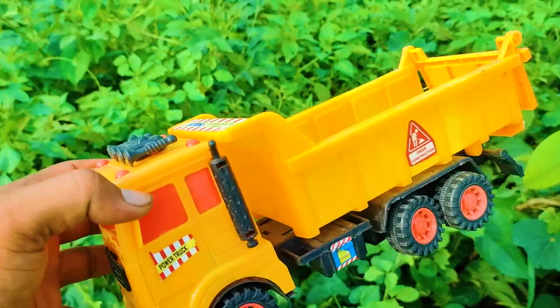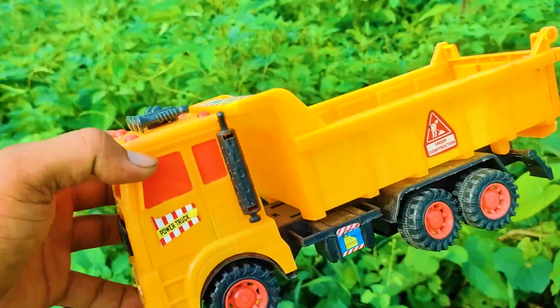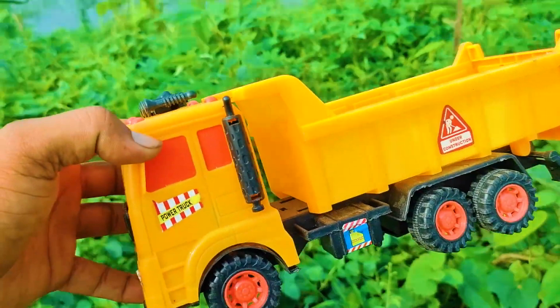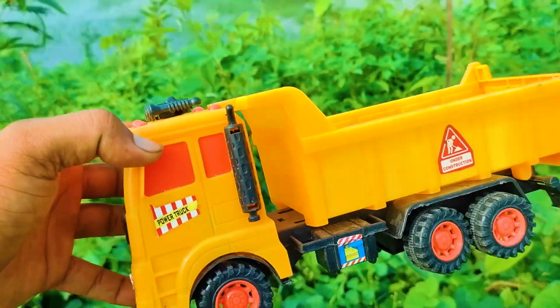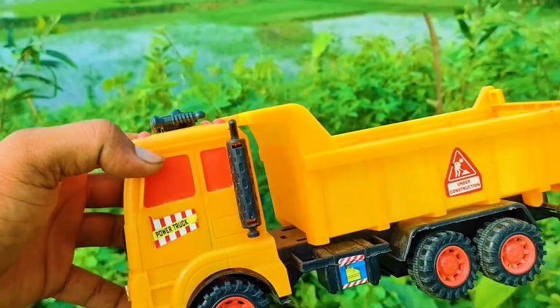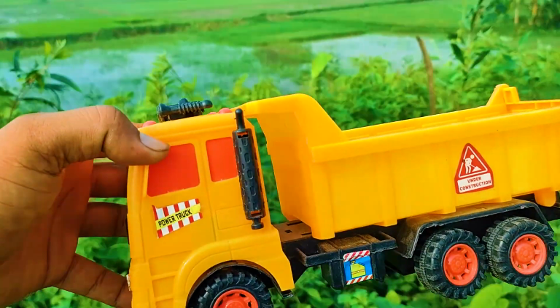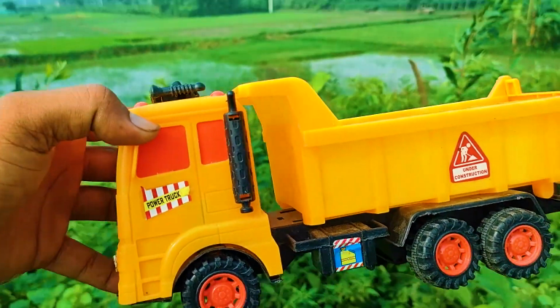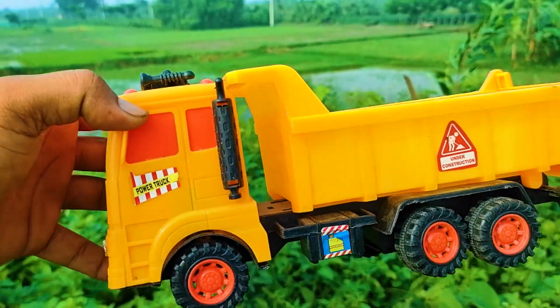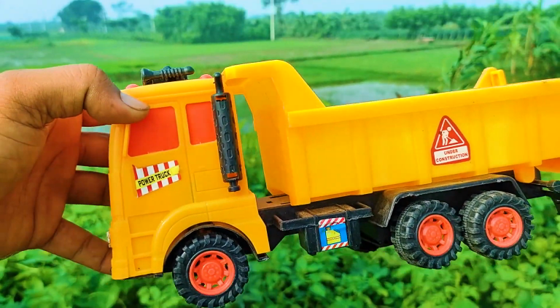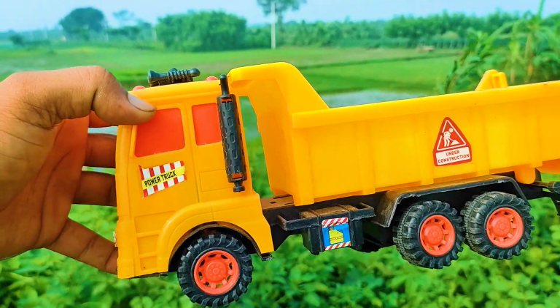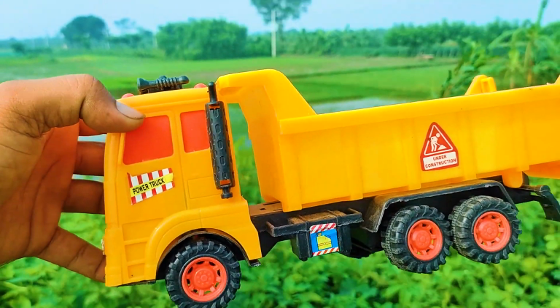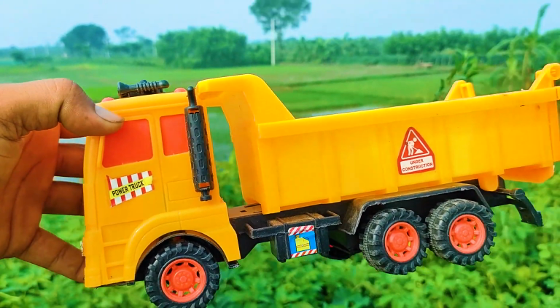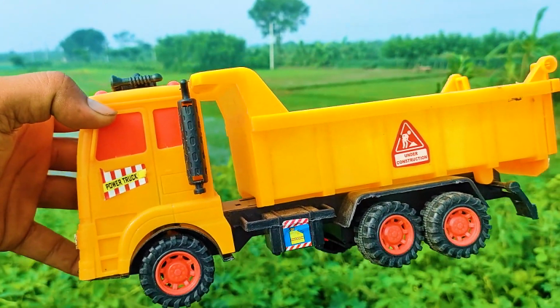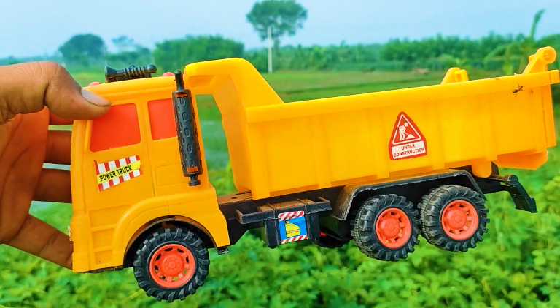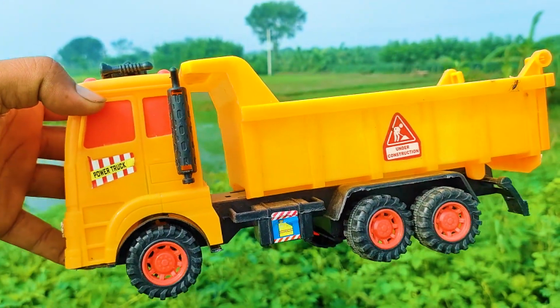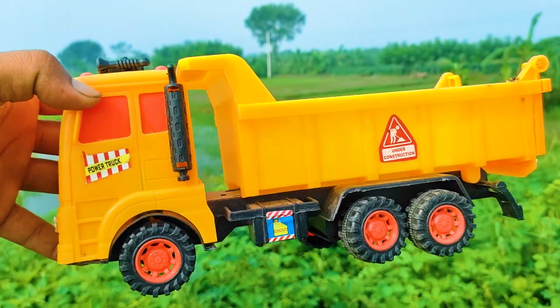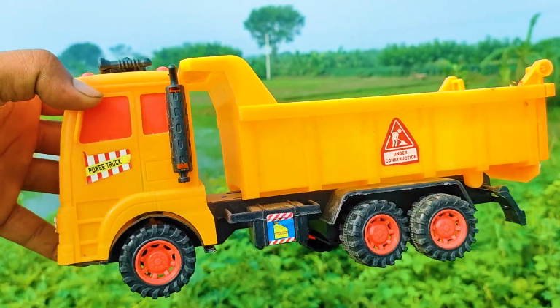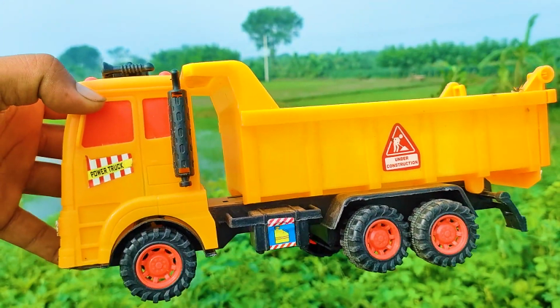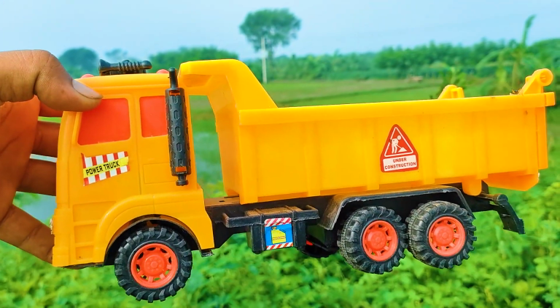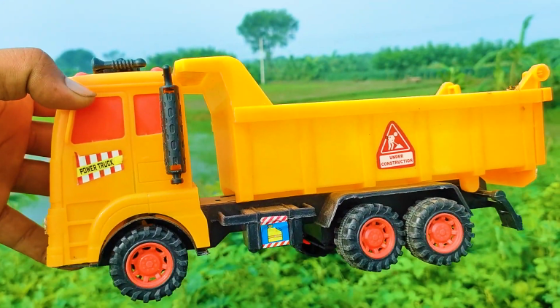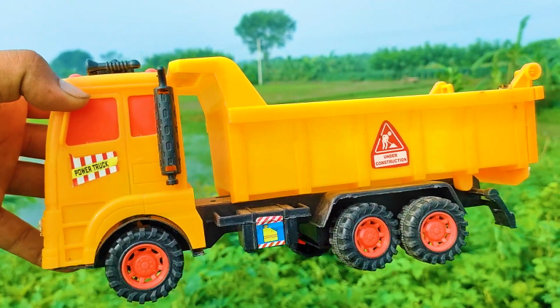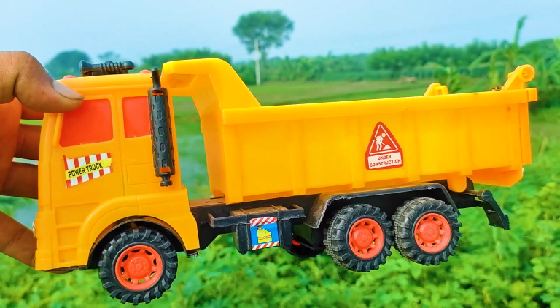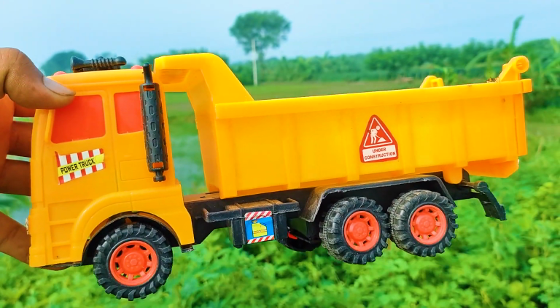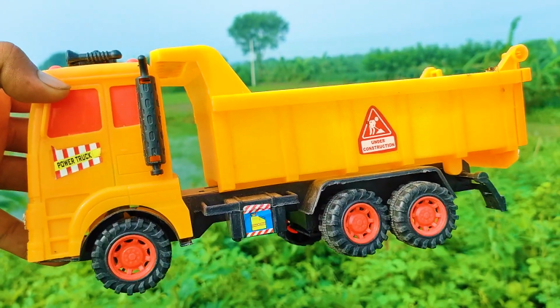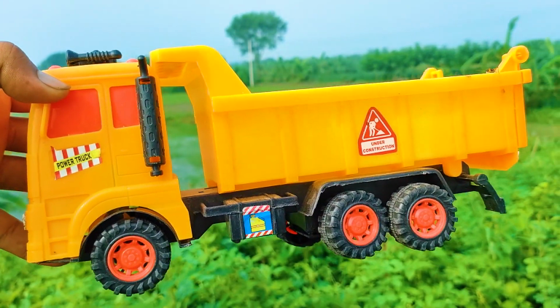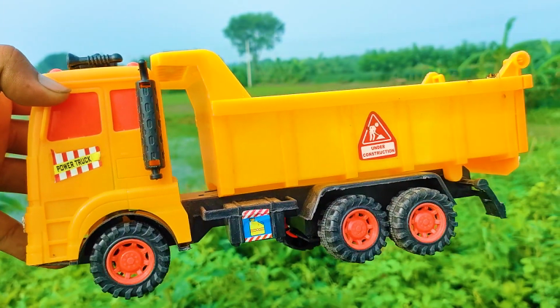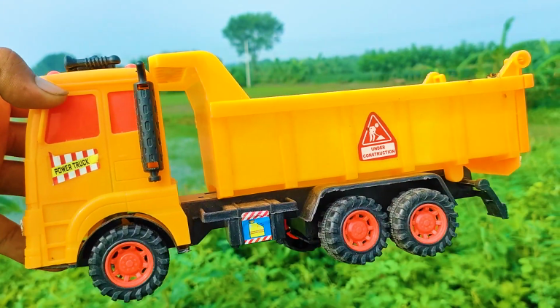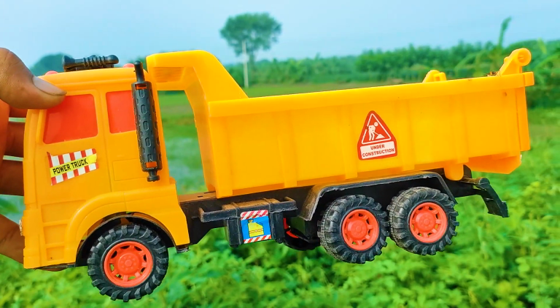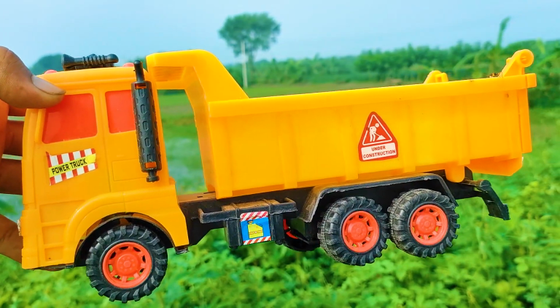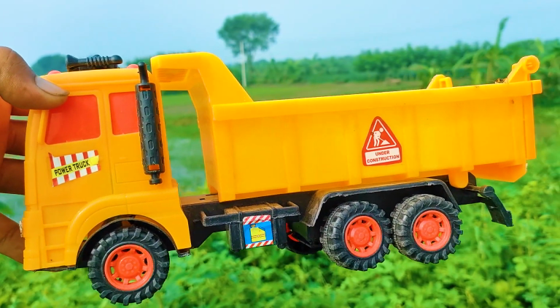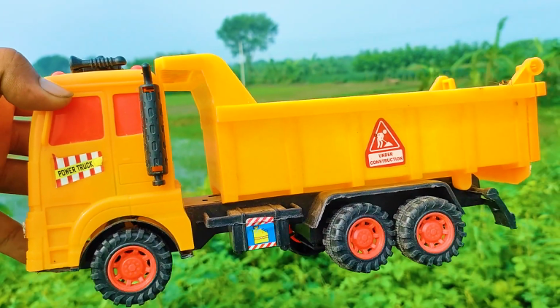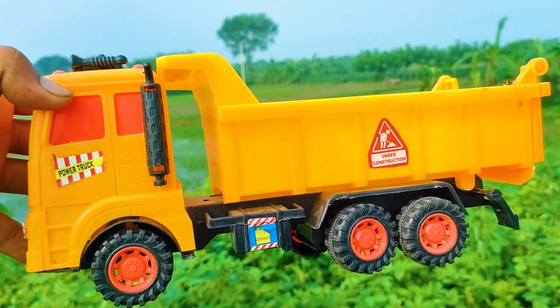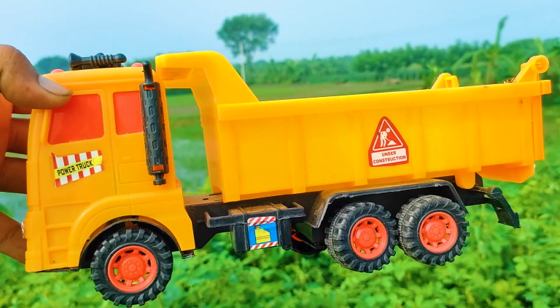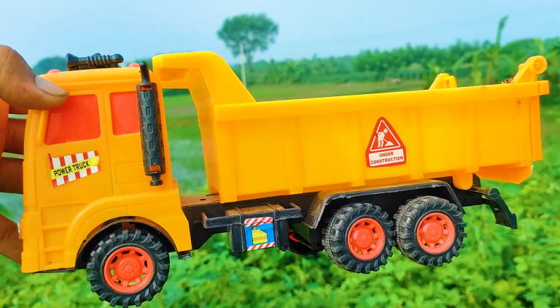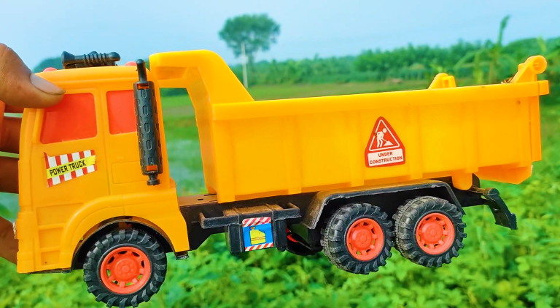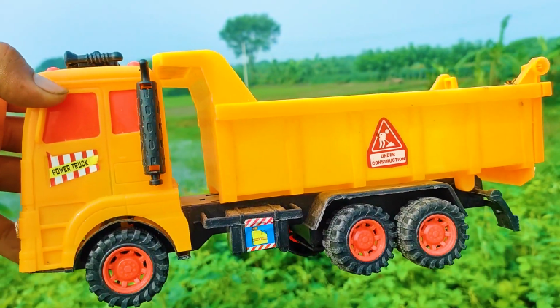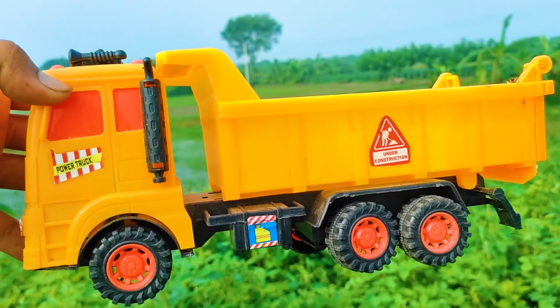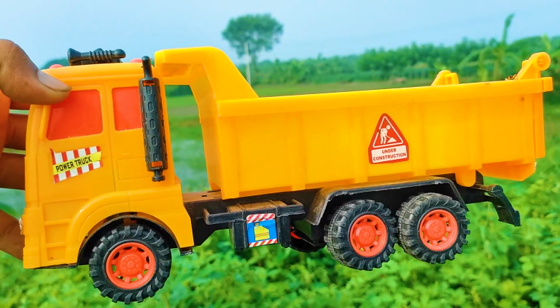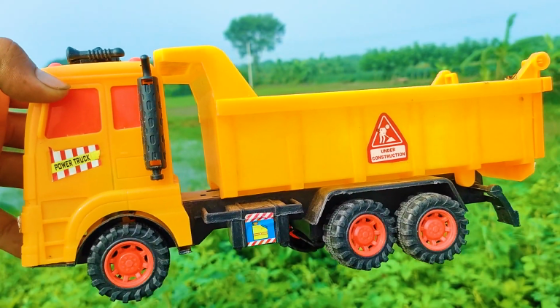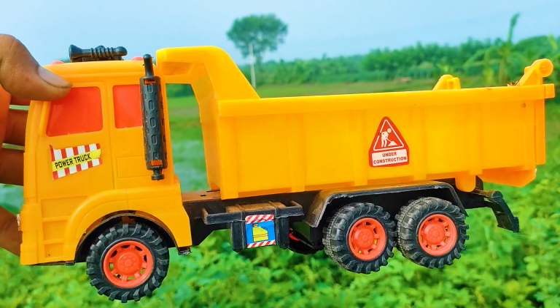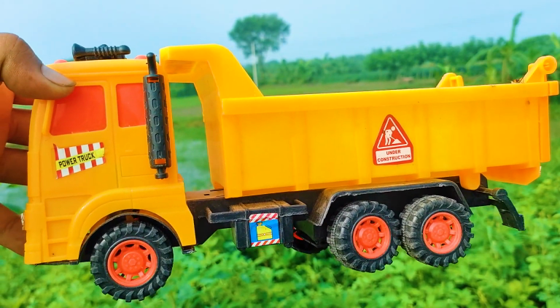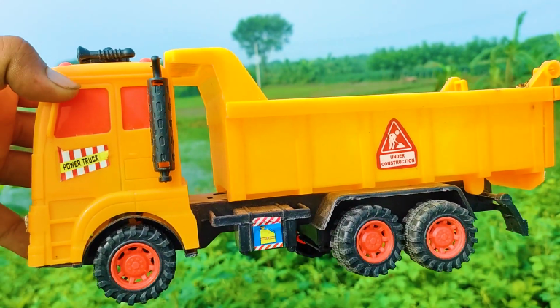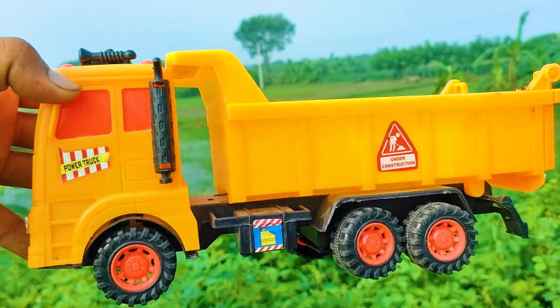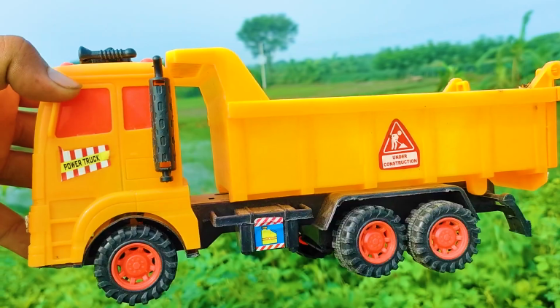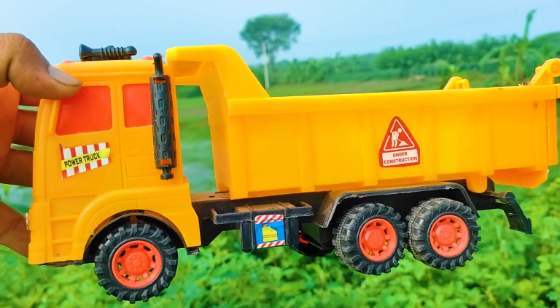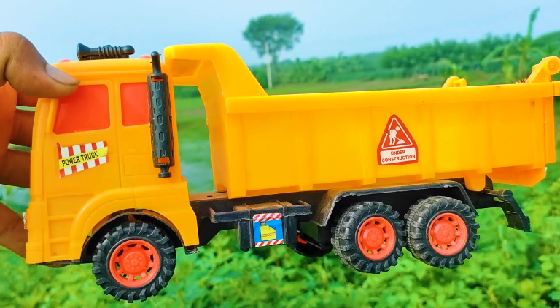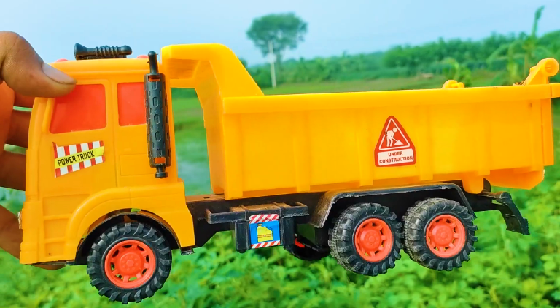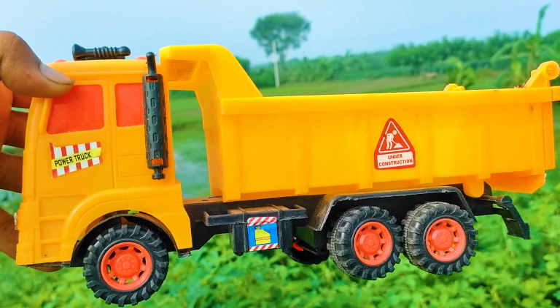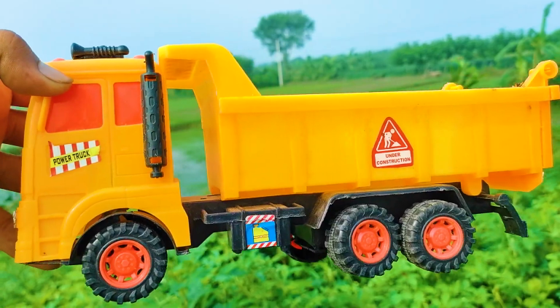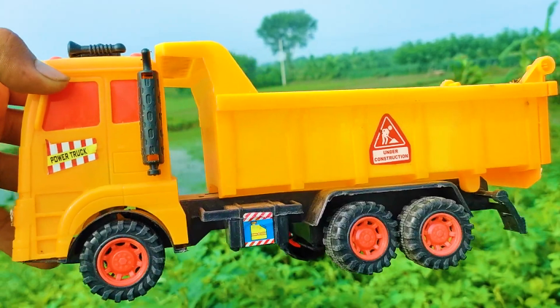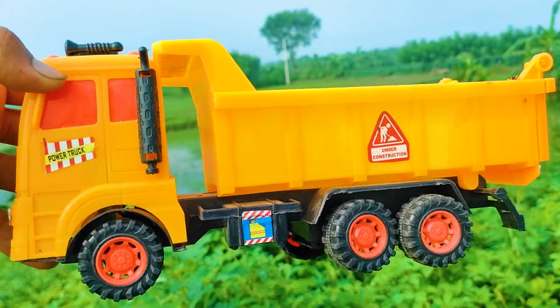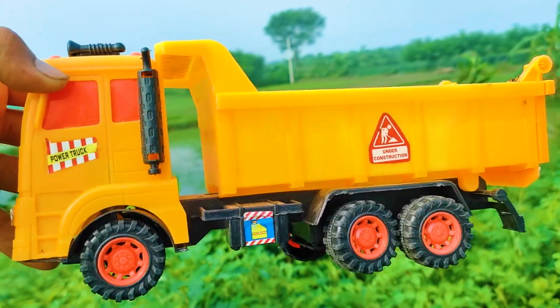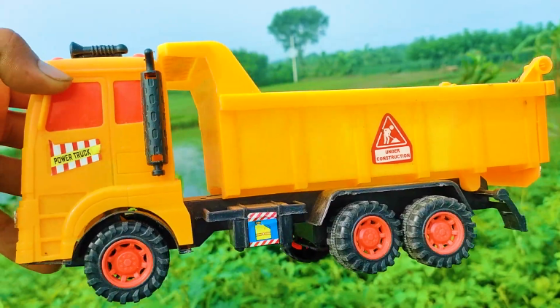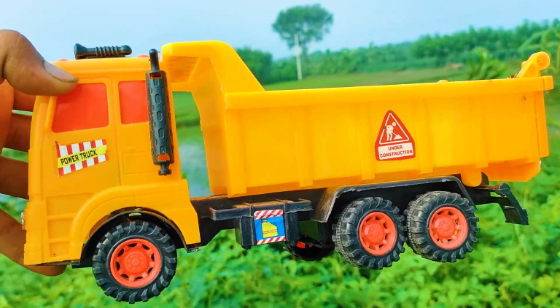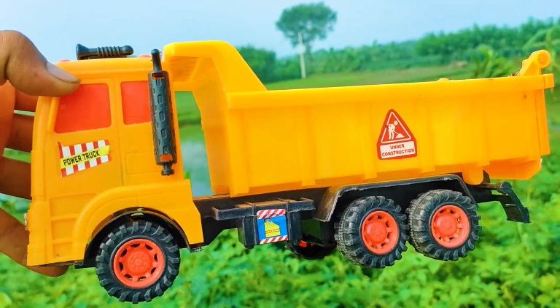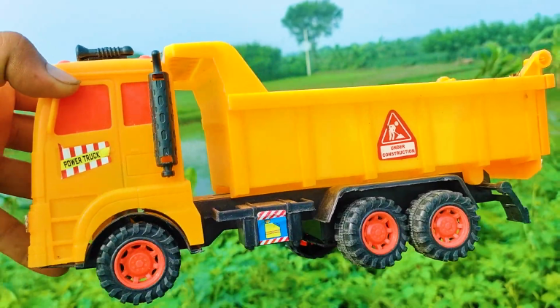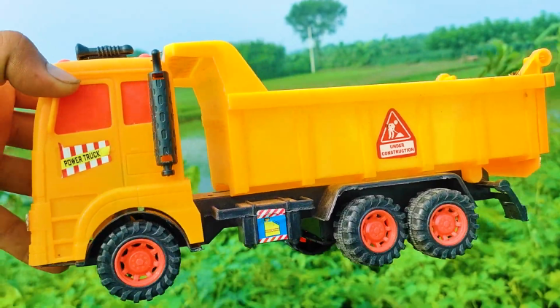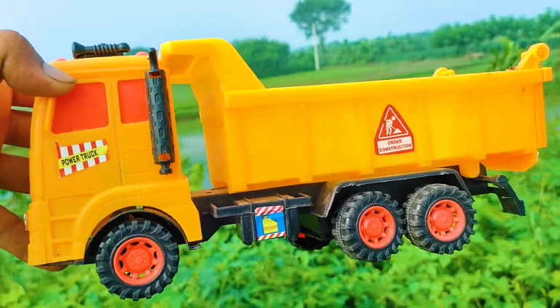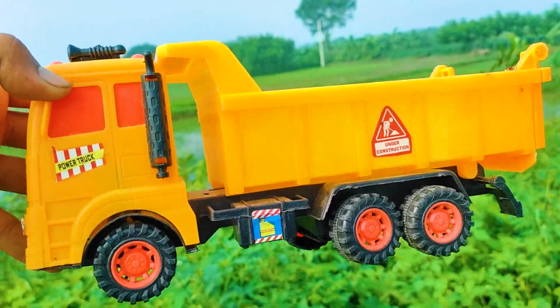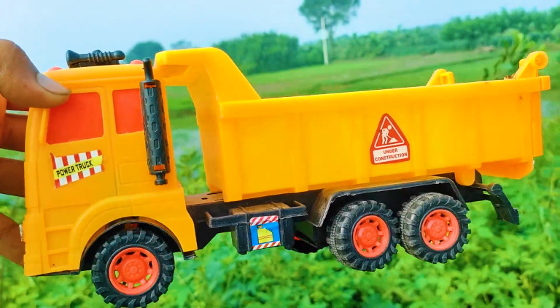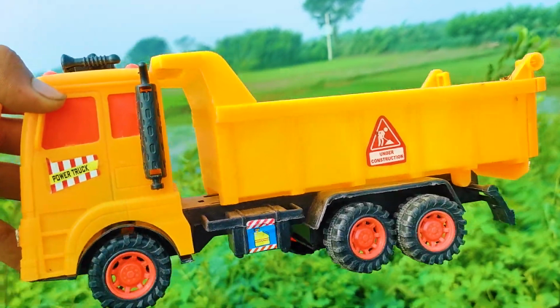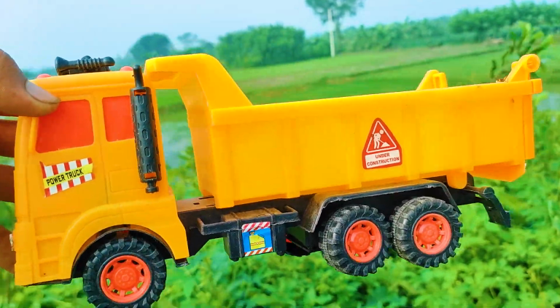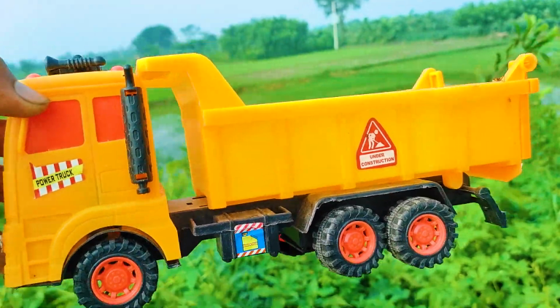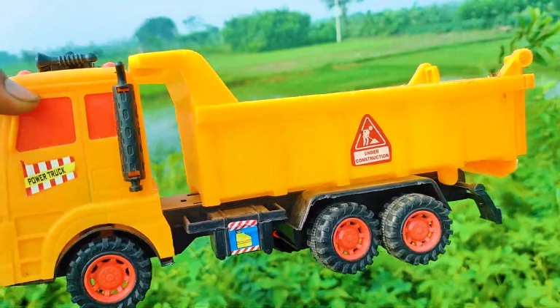And next one — one more here in the jungle. This is a realistic model drum truck. Here is a yellow, black and red color combination.